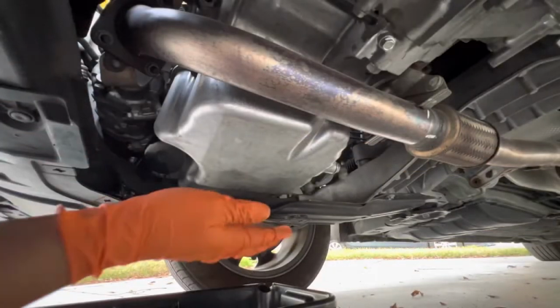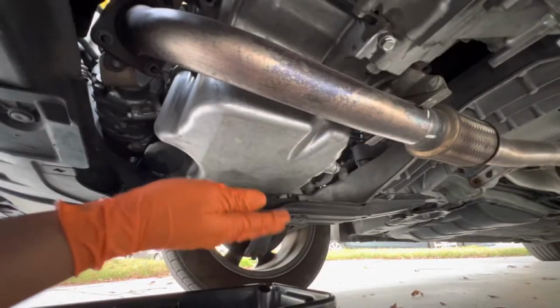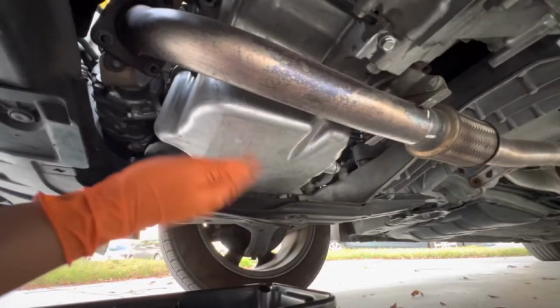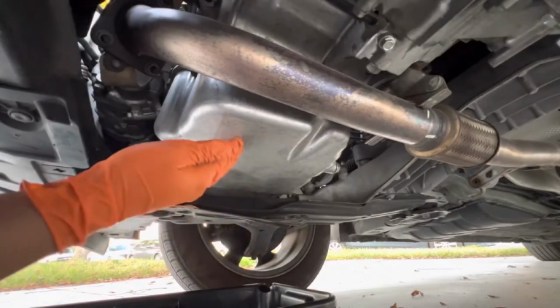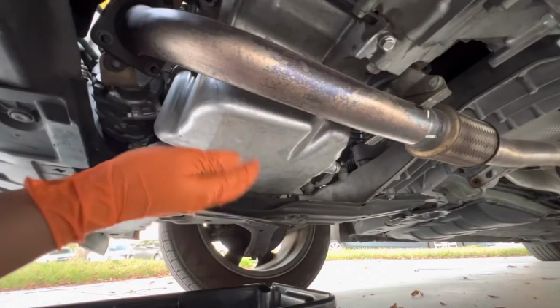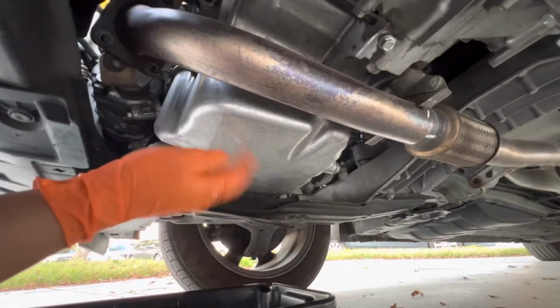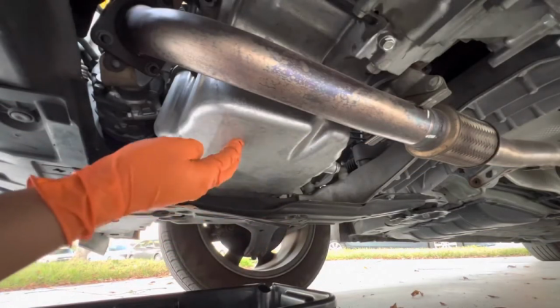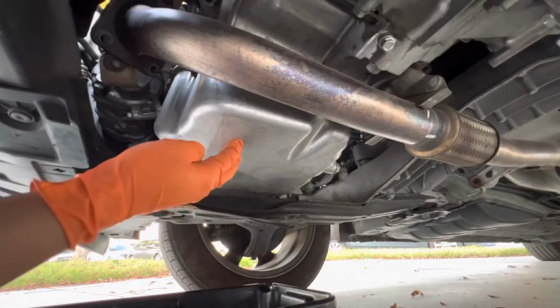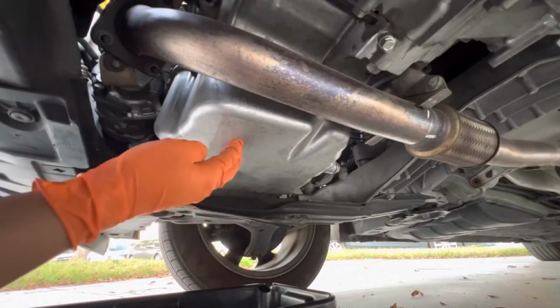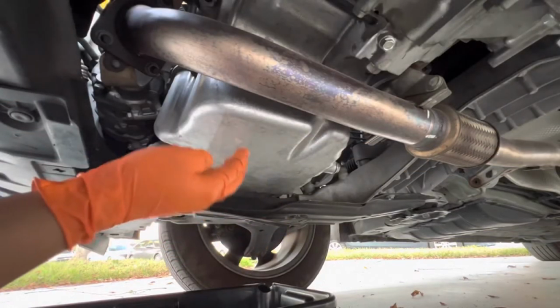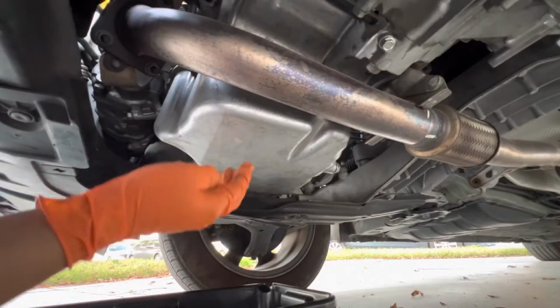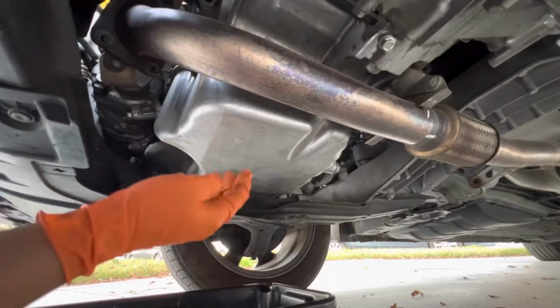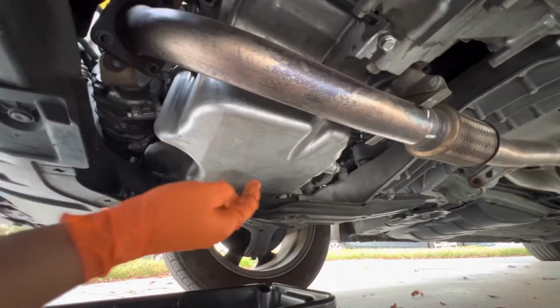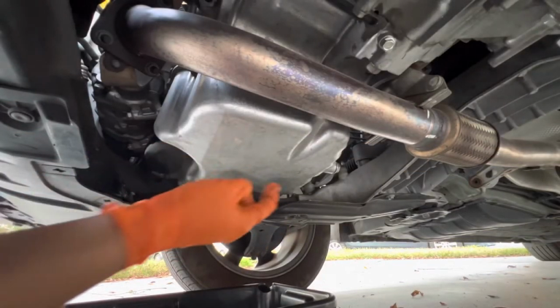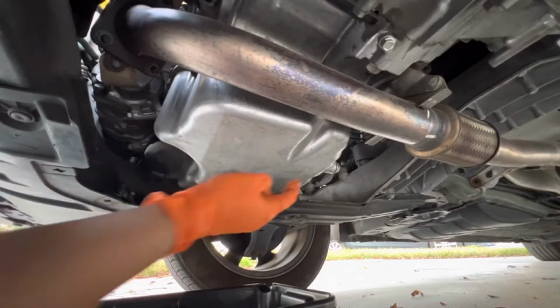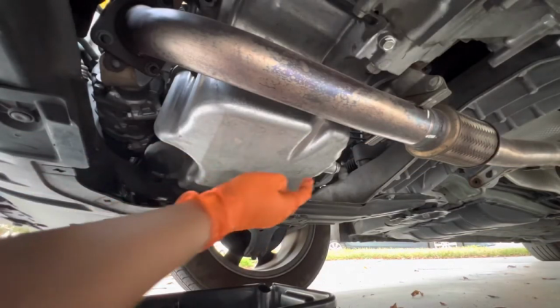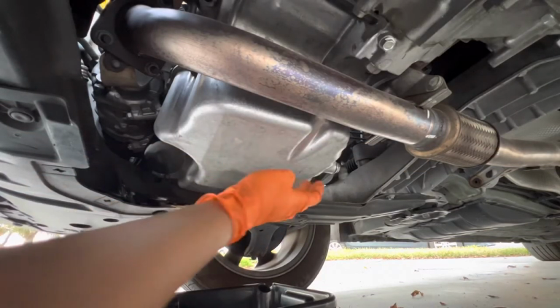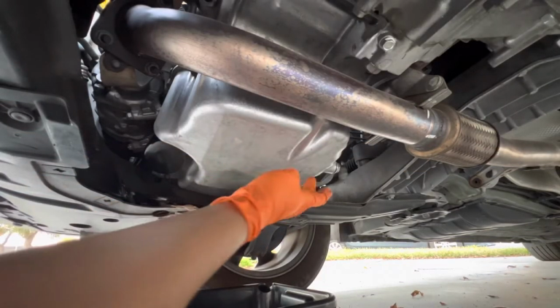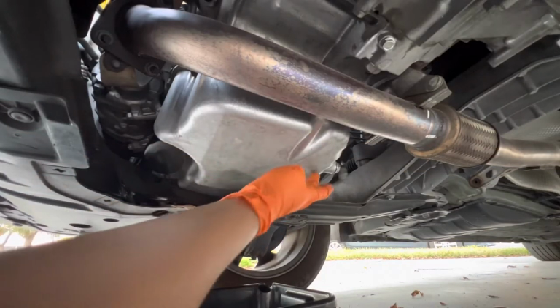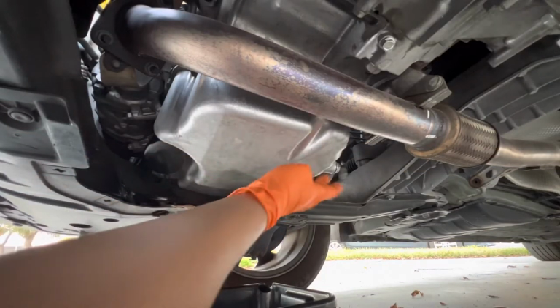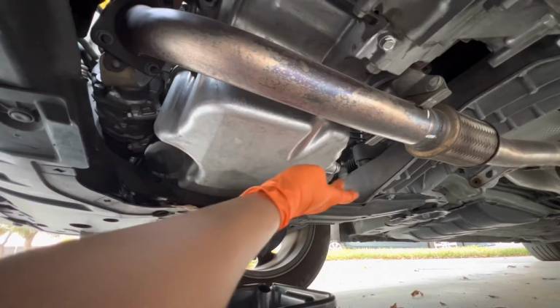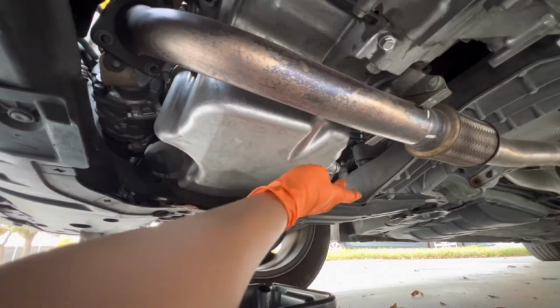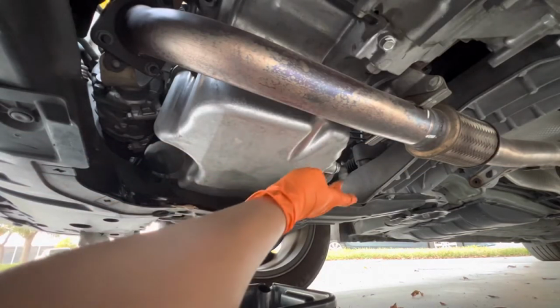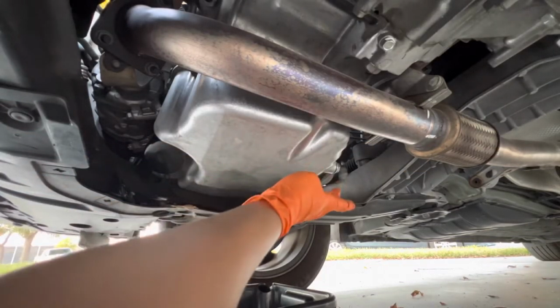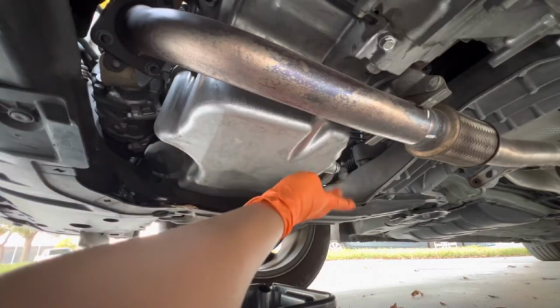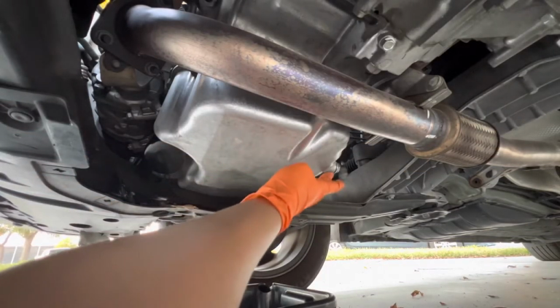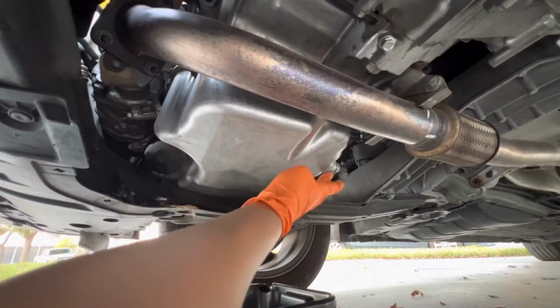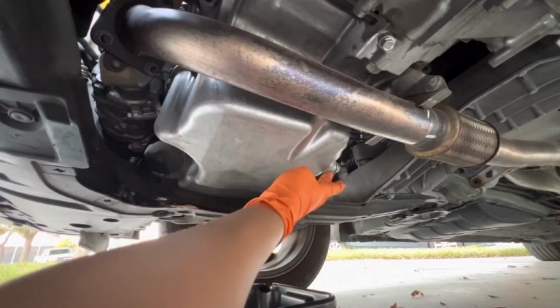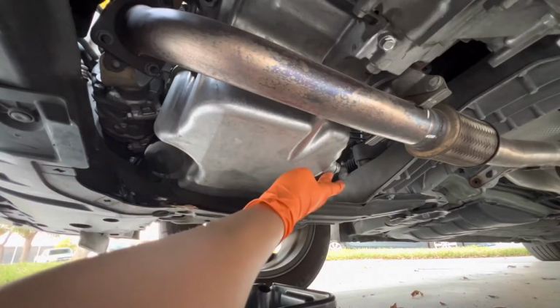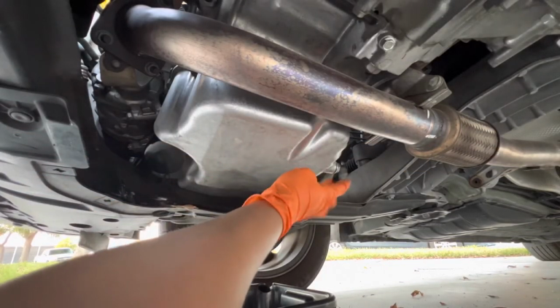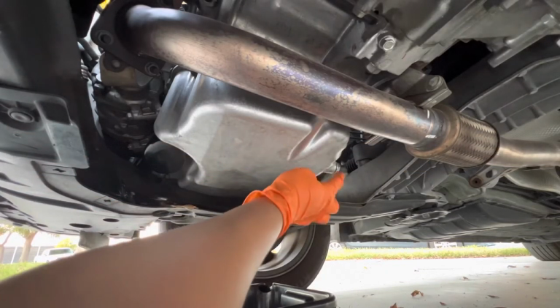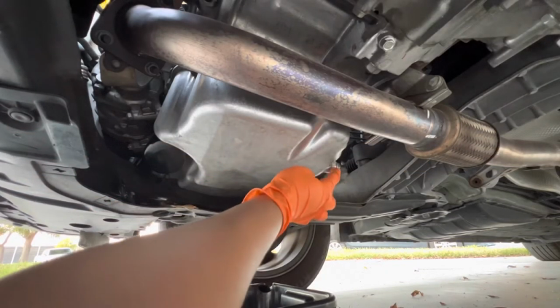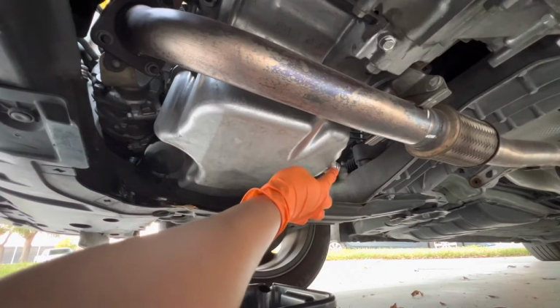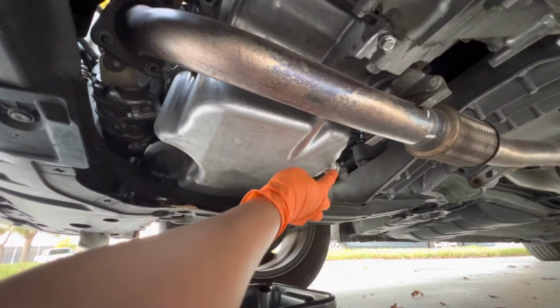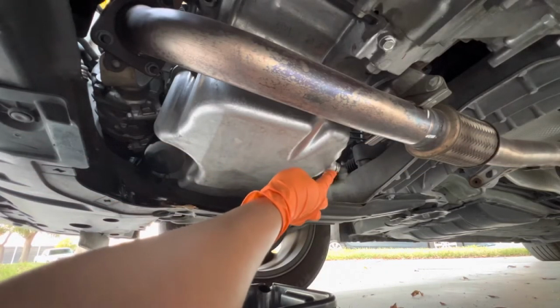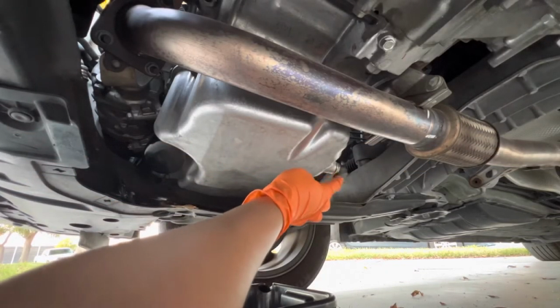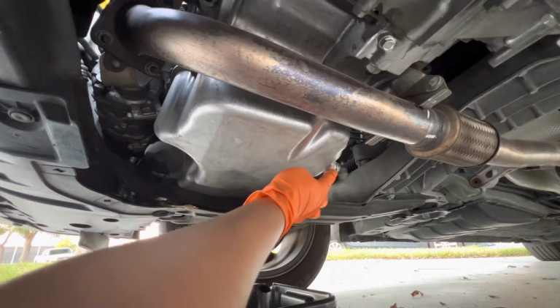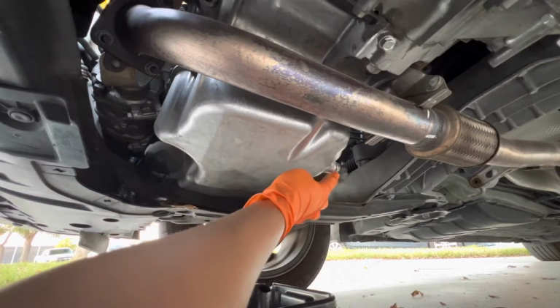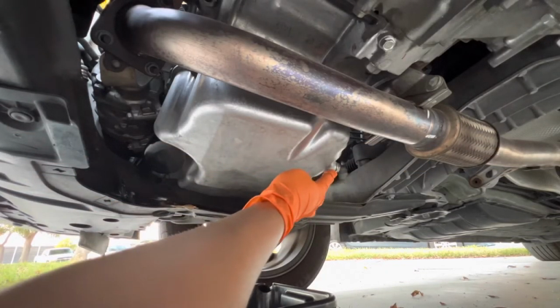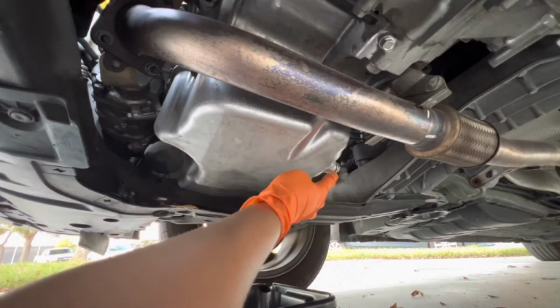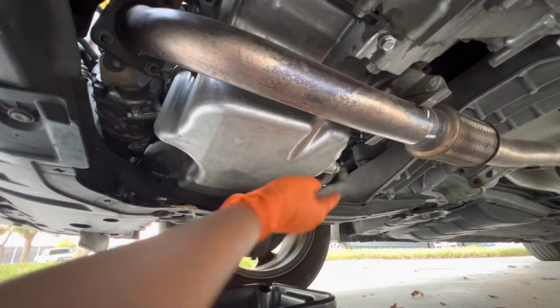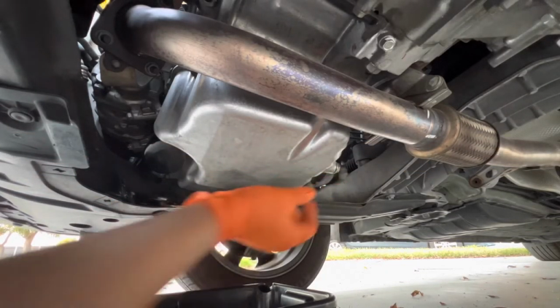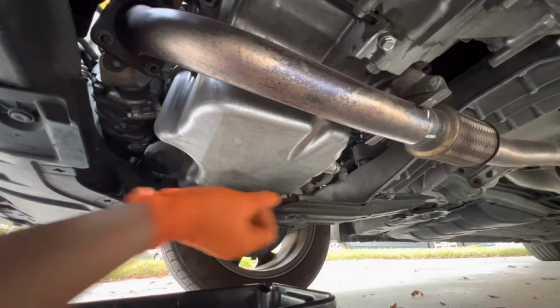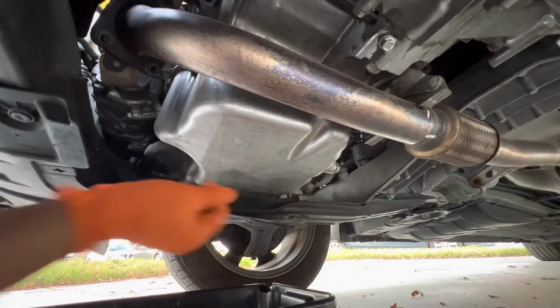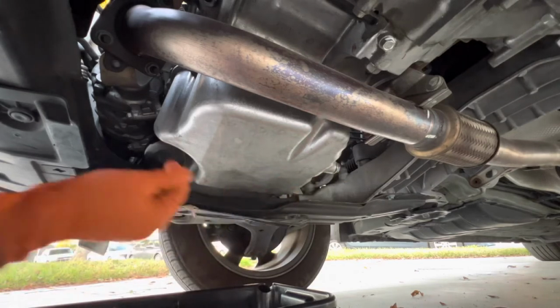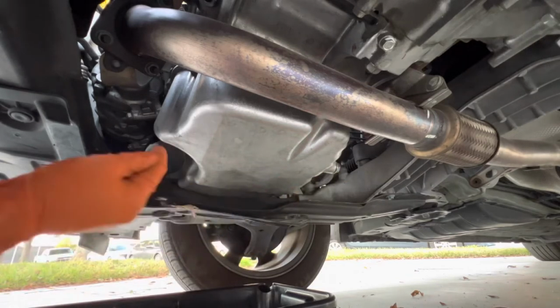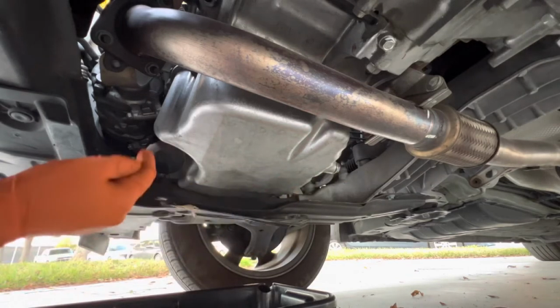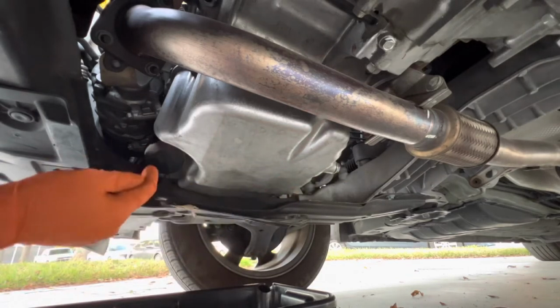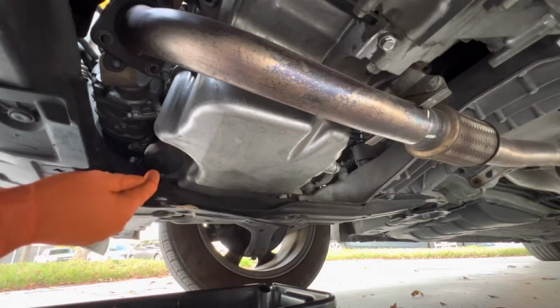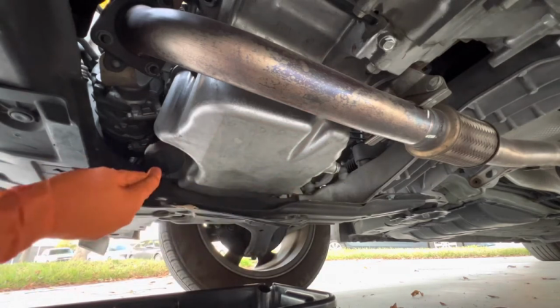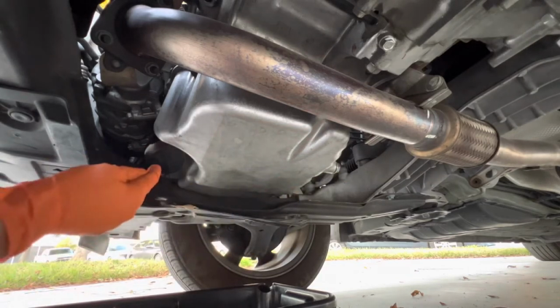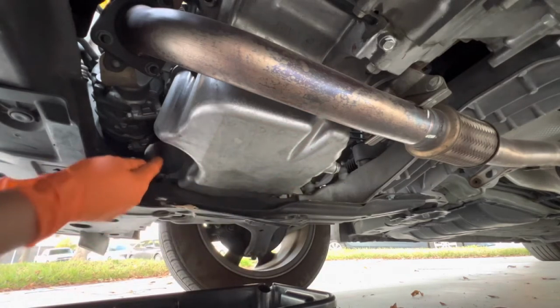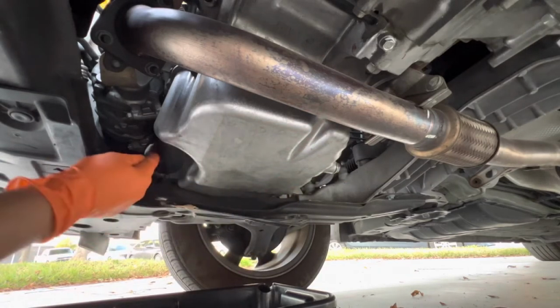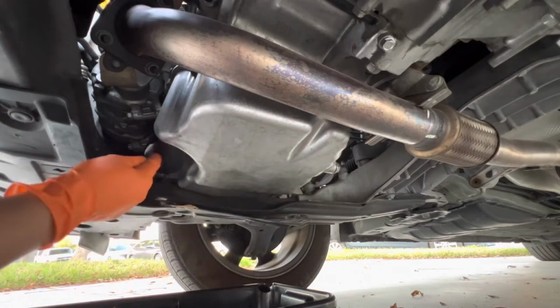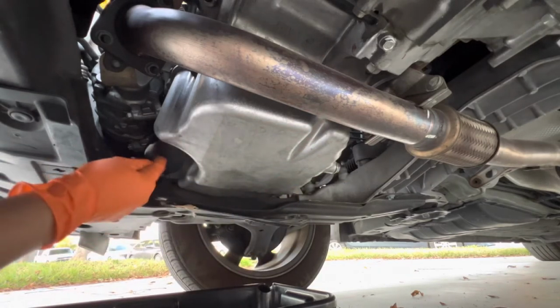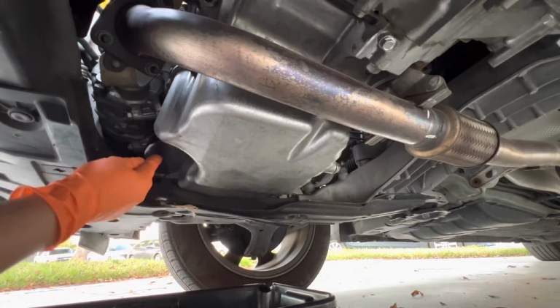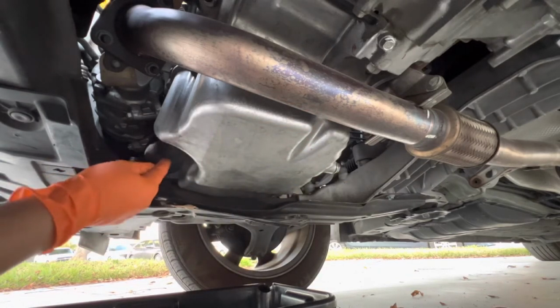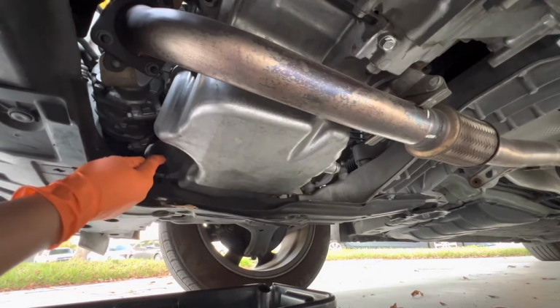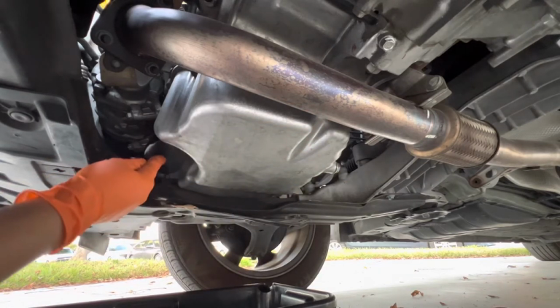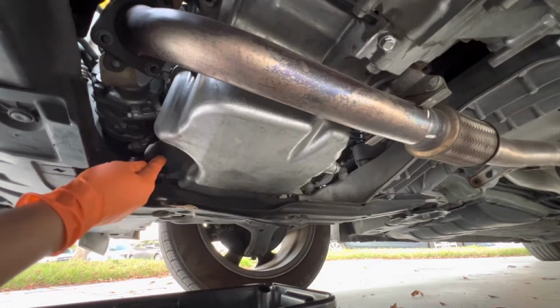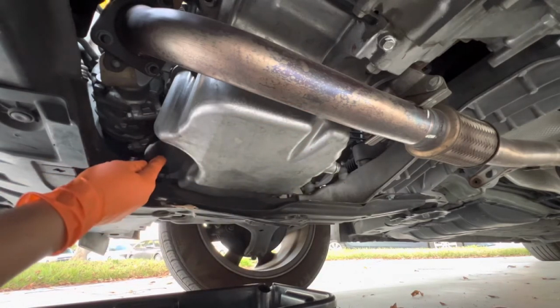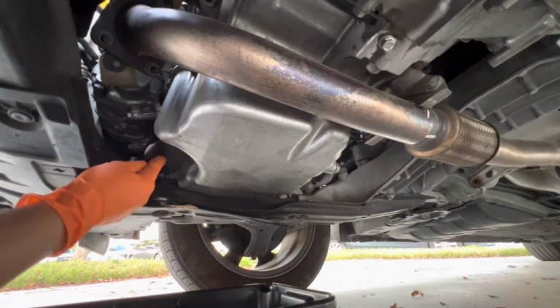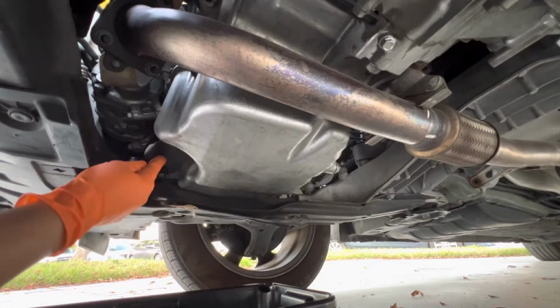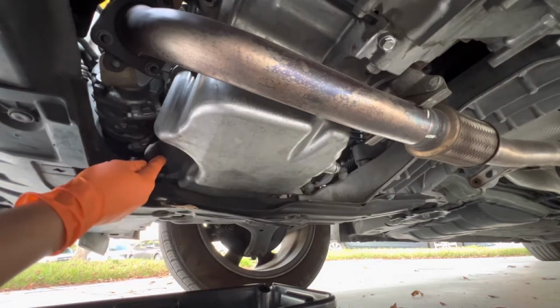Now this is the oil pan, this is the oil drain plug, and the oil filter is right here.